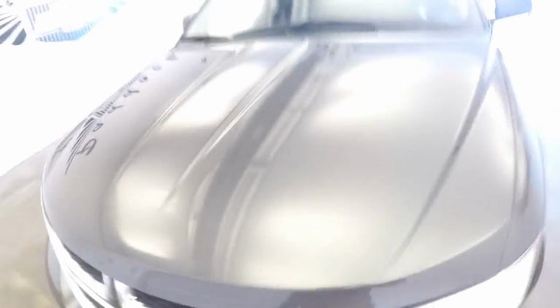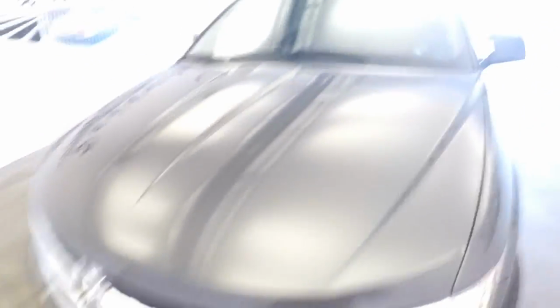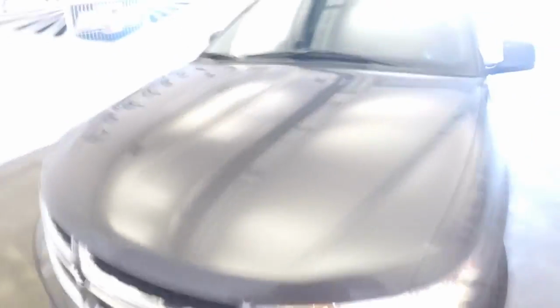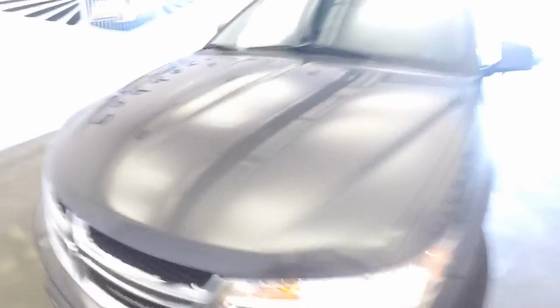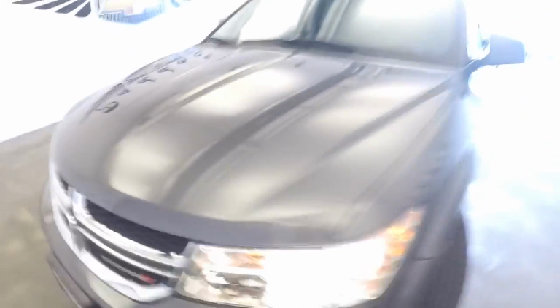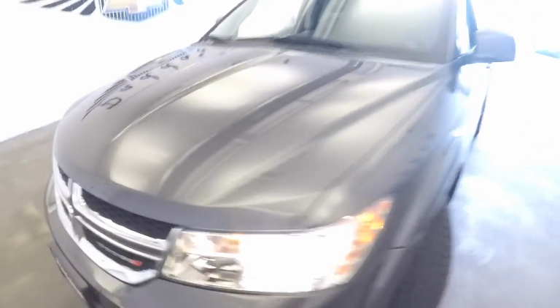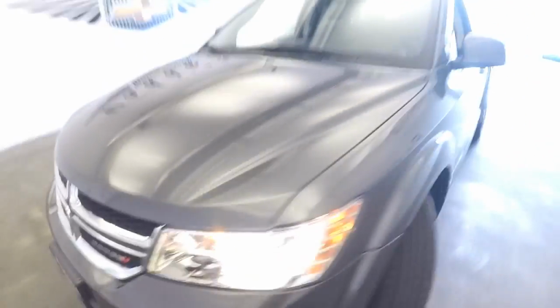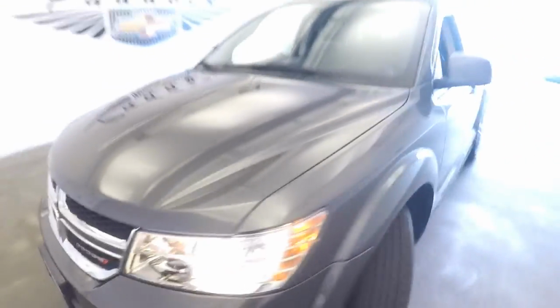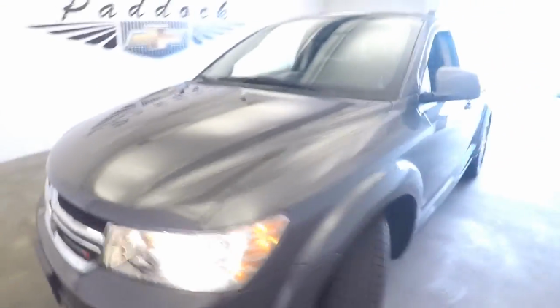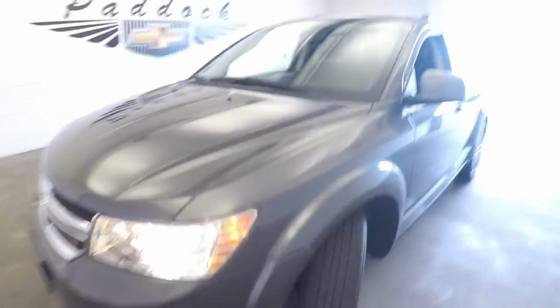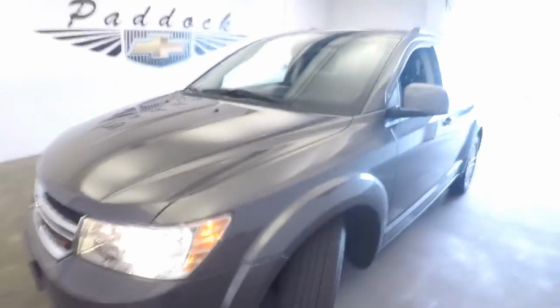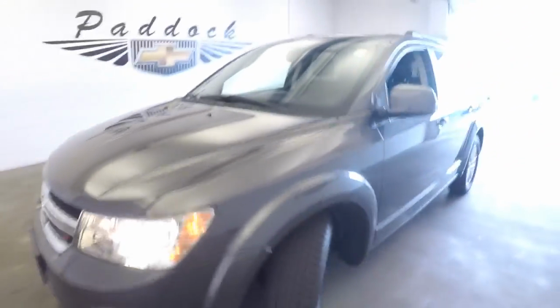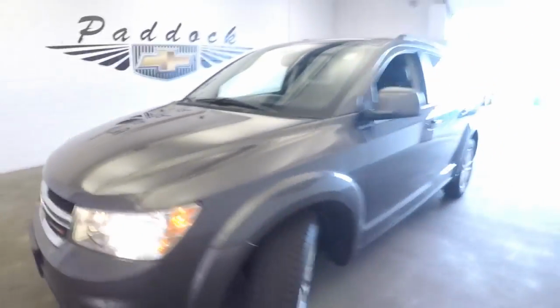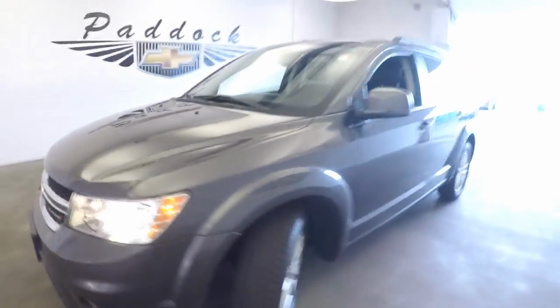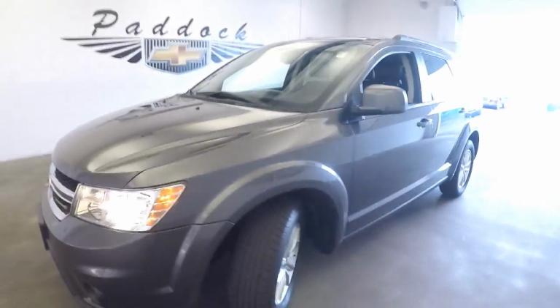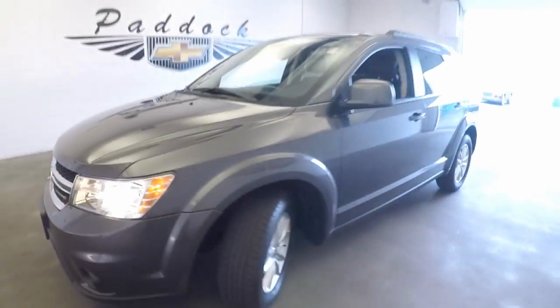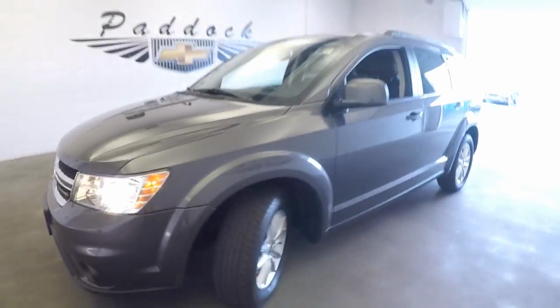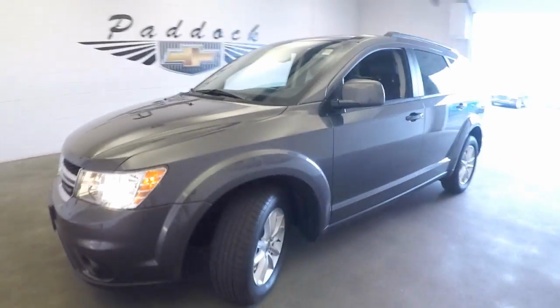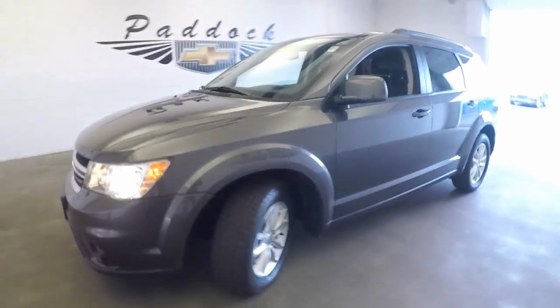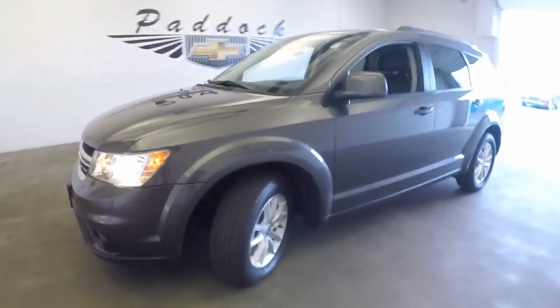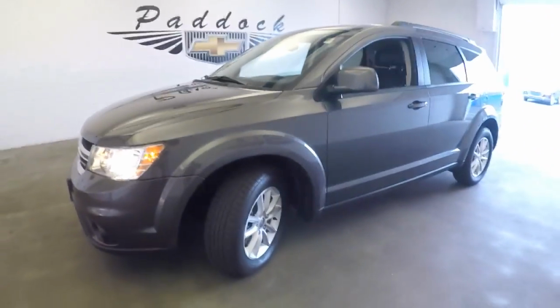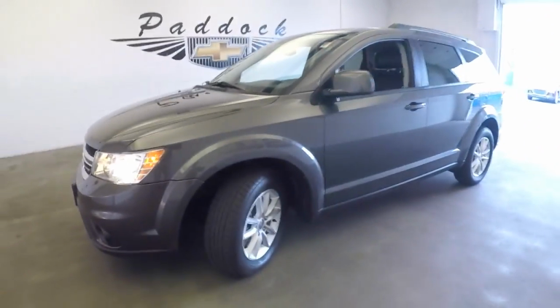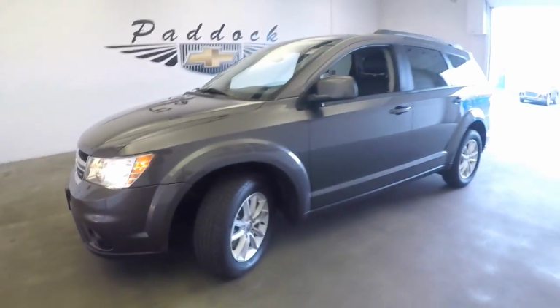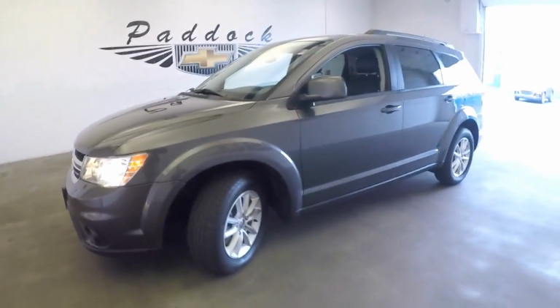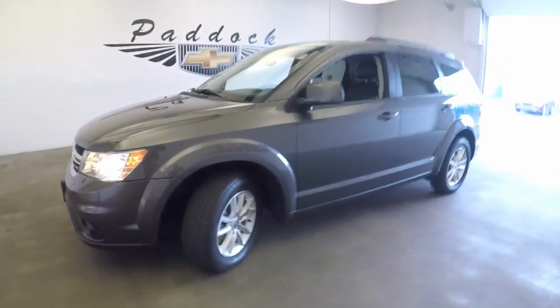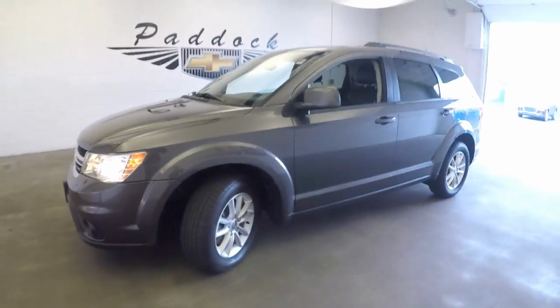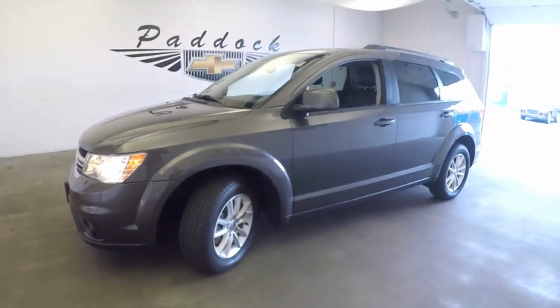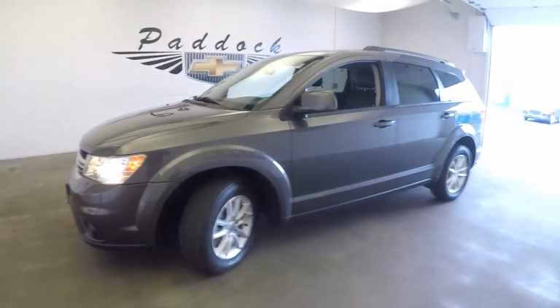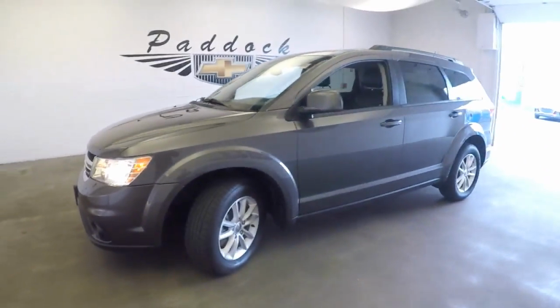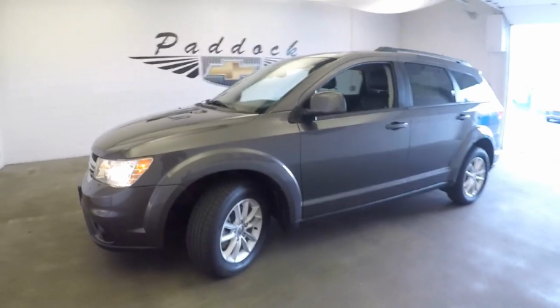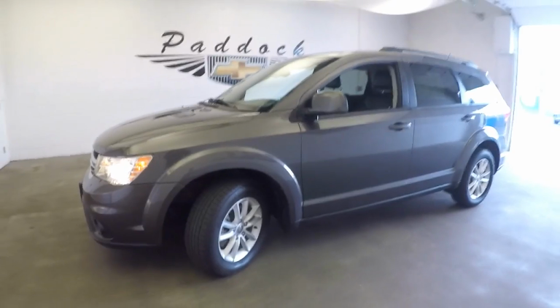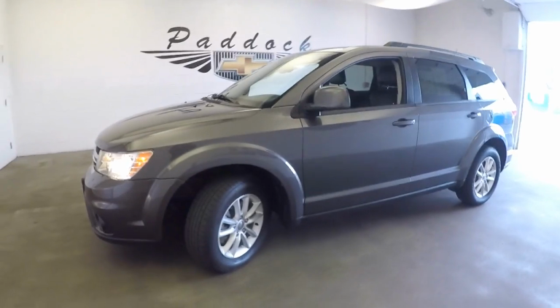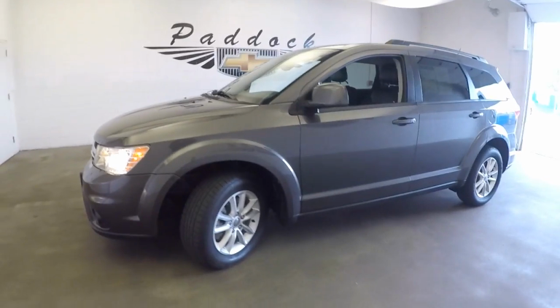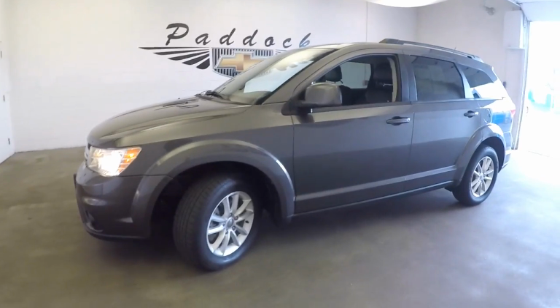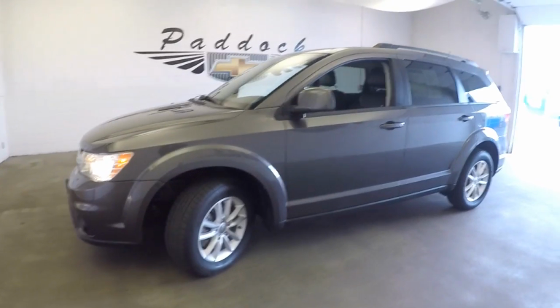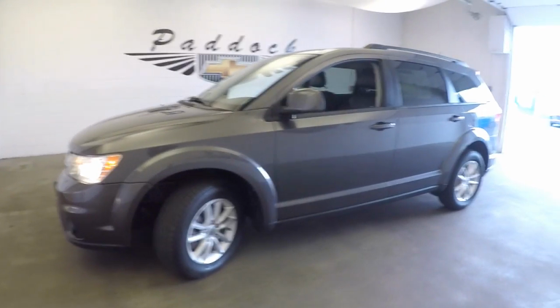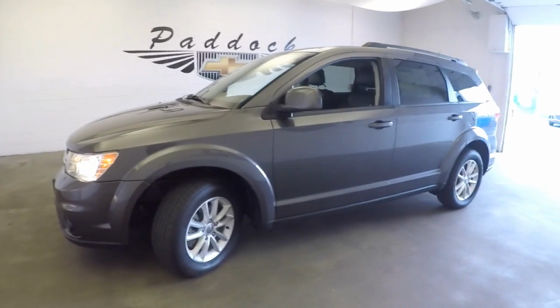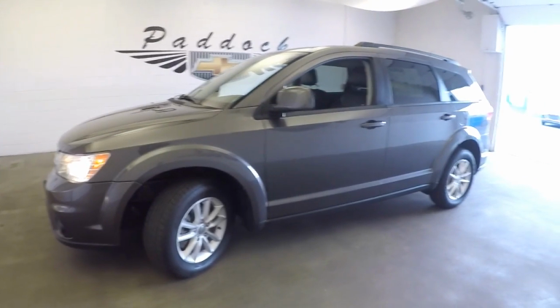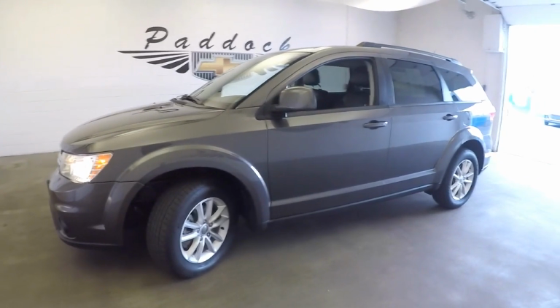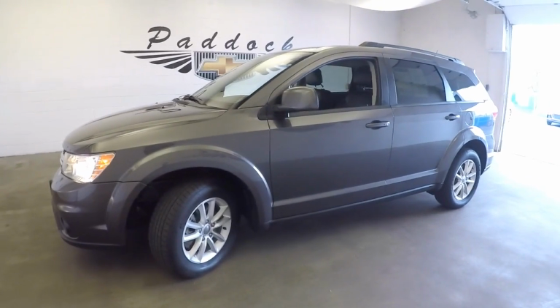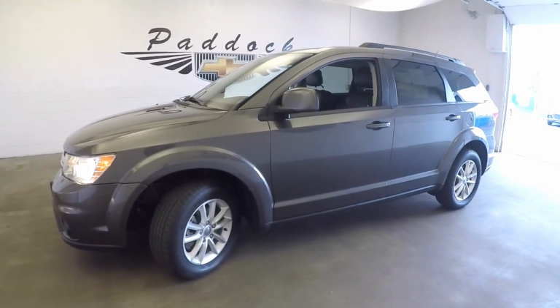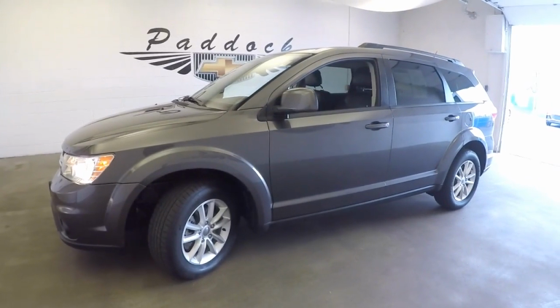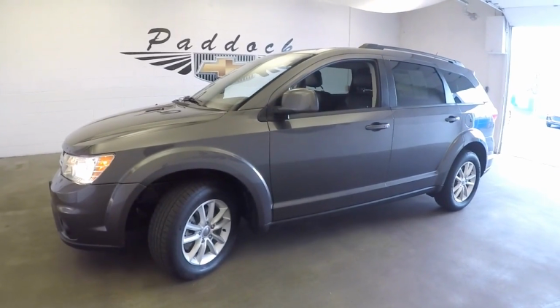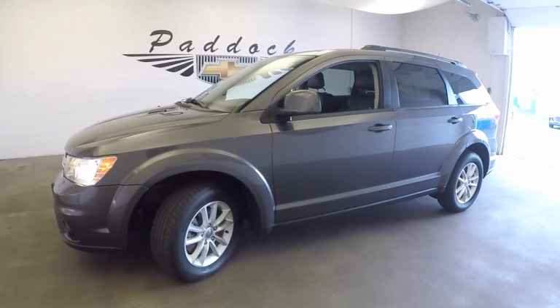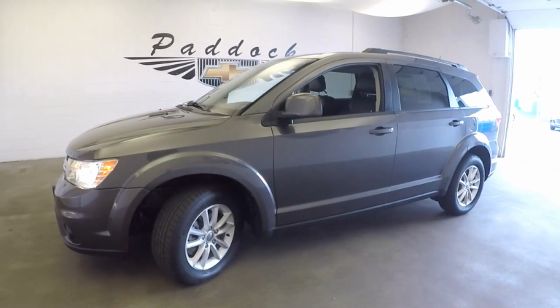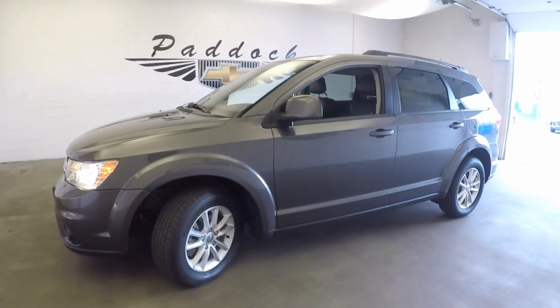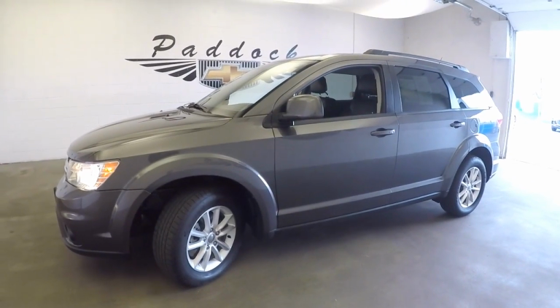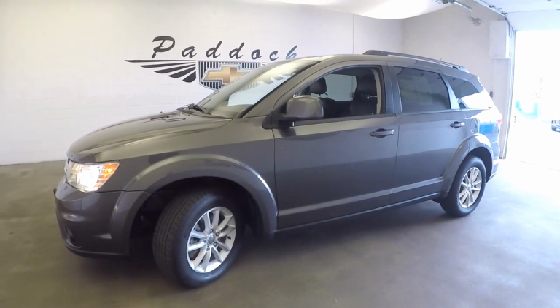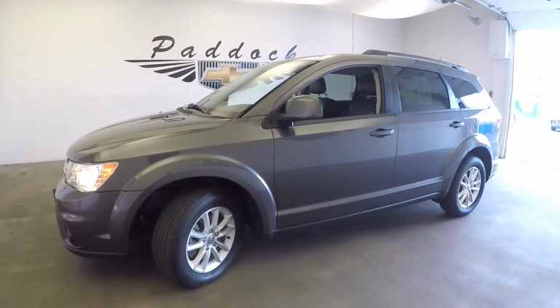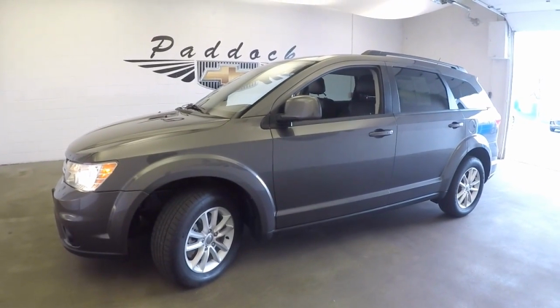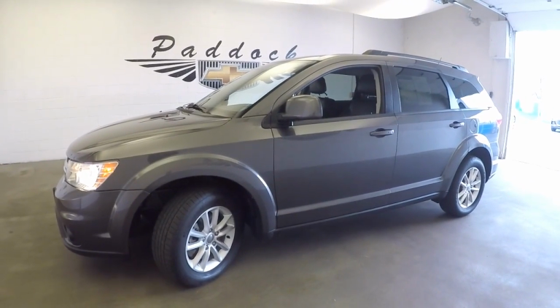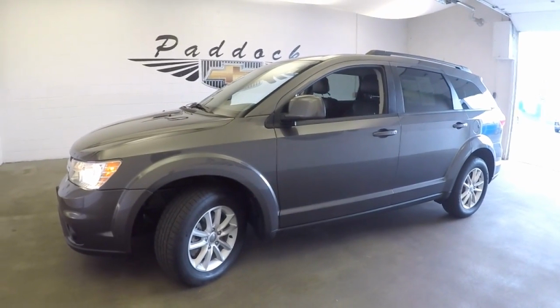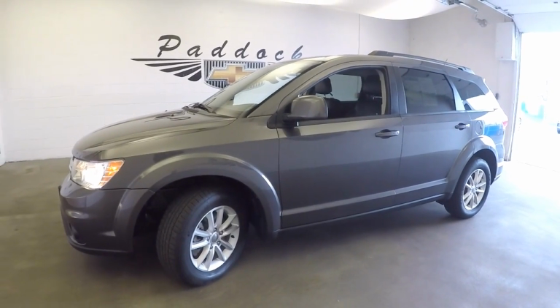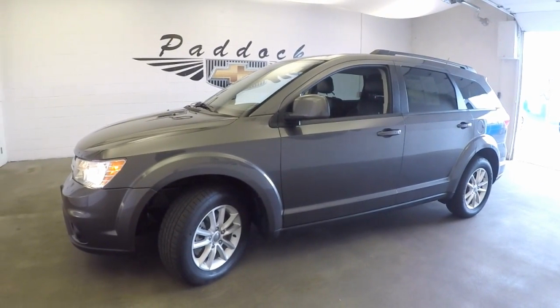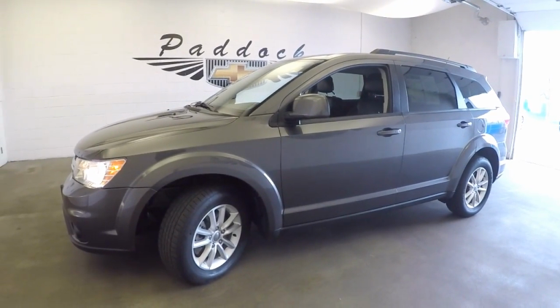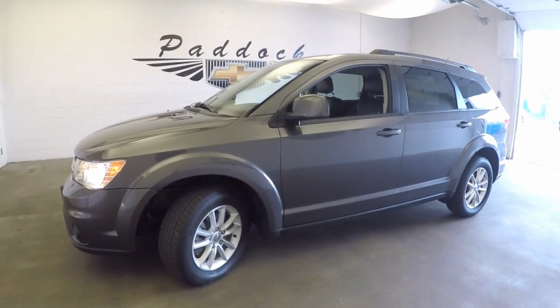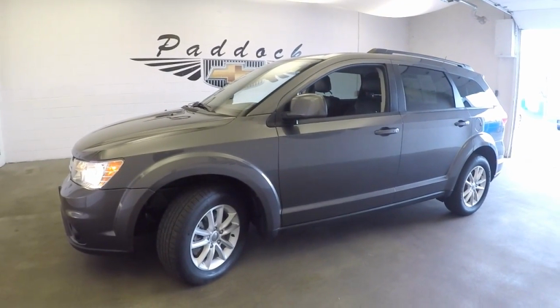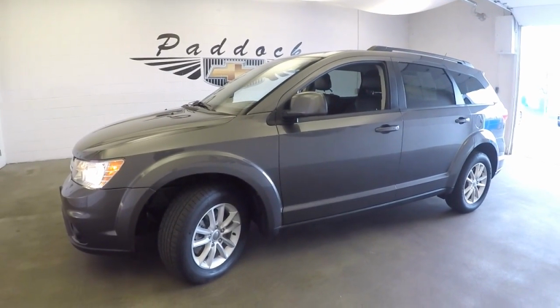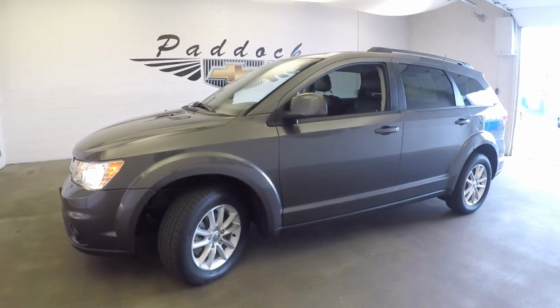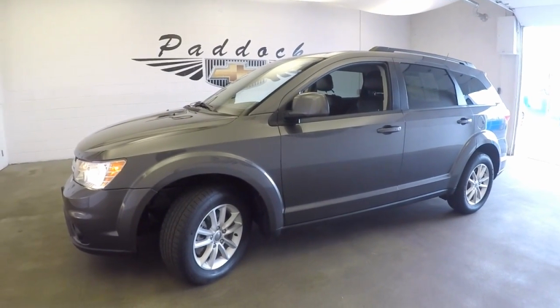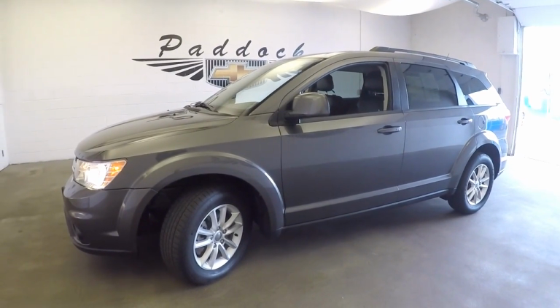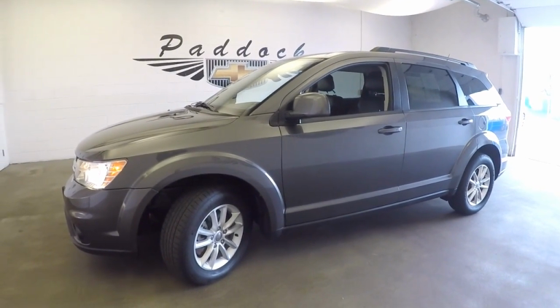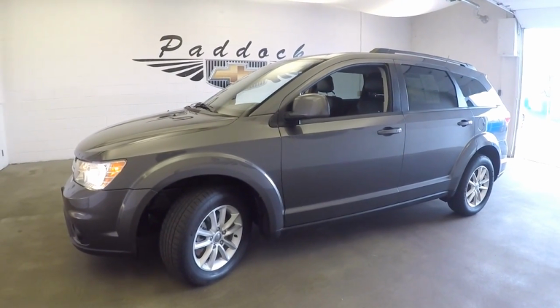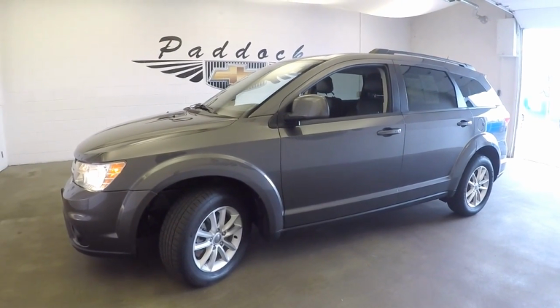To find out more about this vehicle or any of the SUVs in our inventory, give us a call: 876-0945.